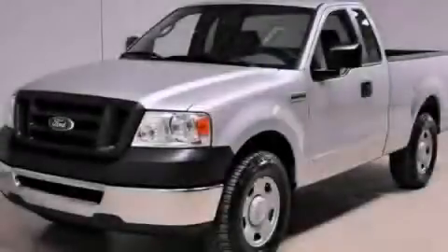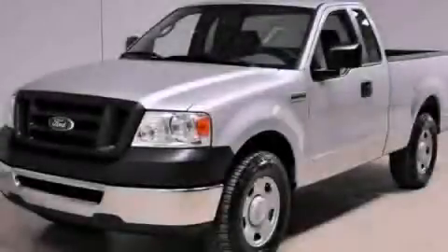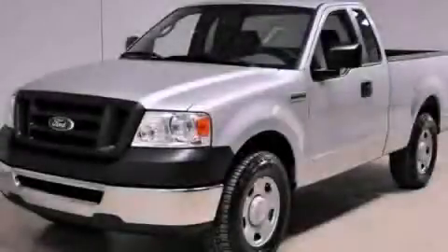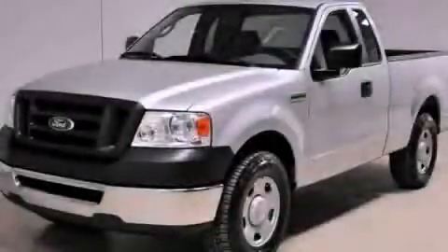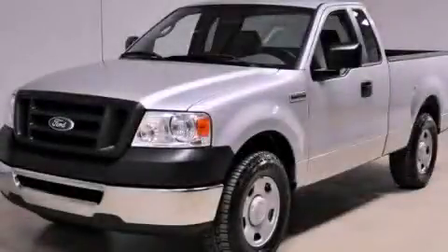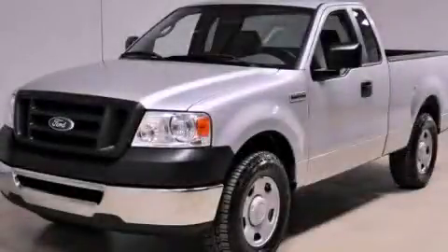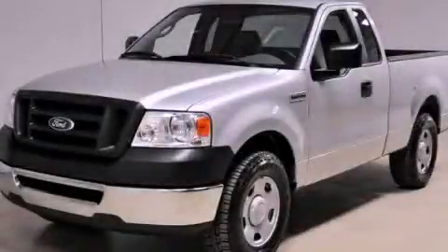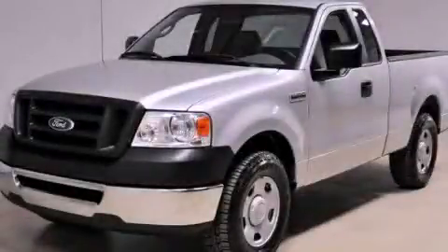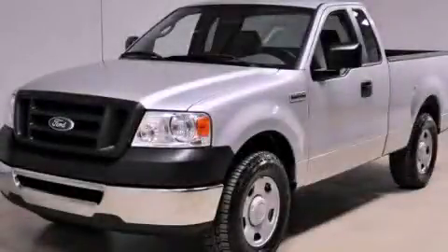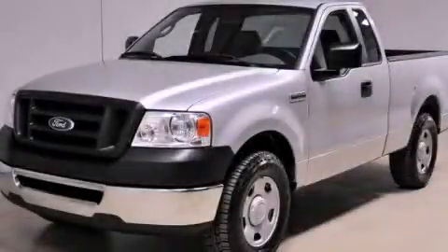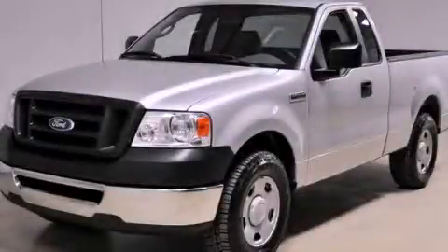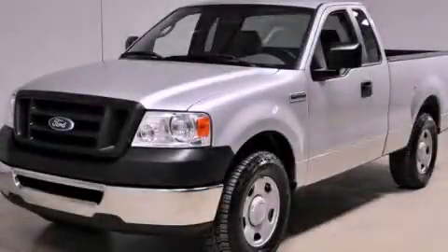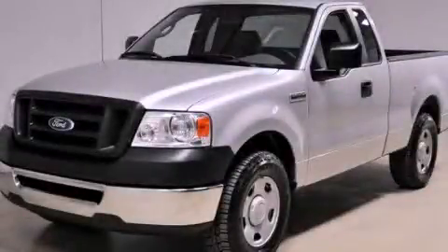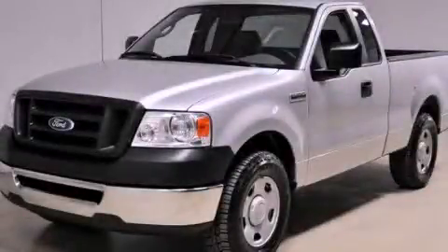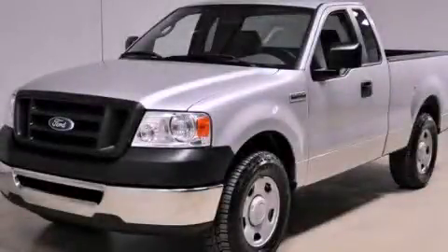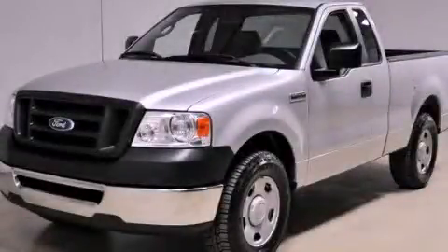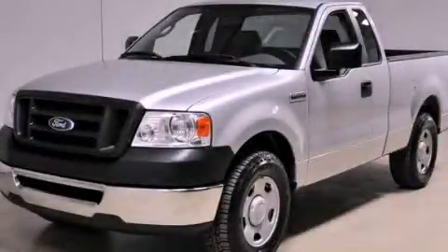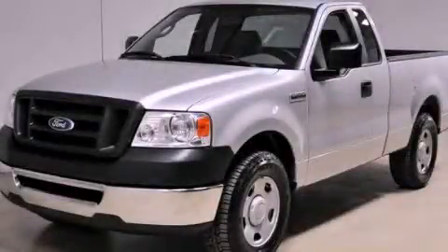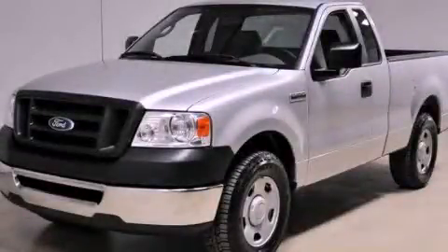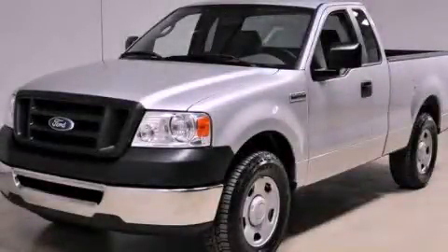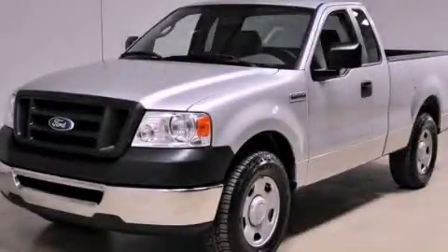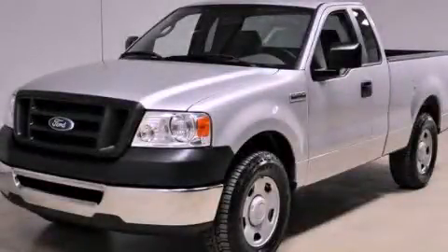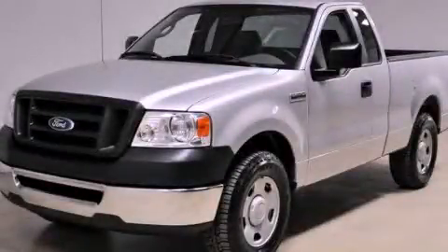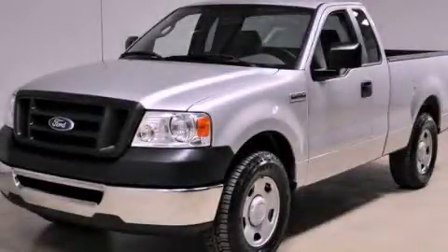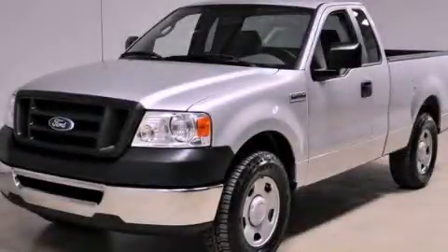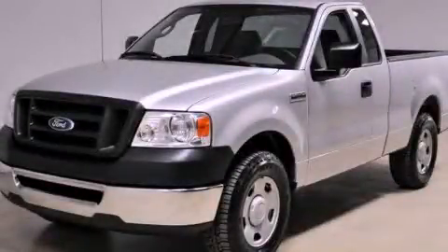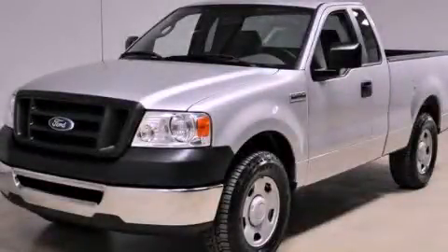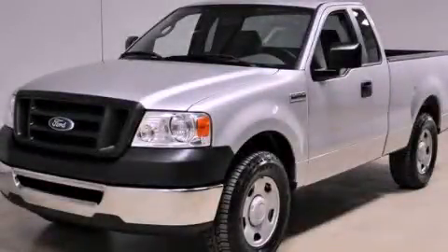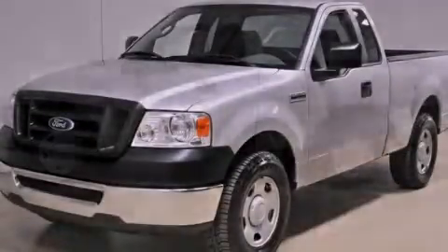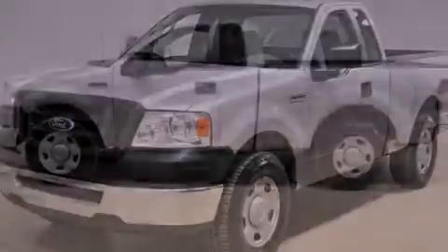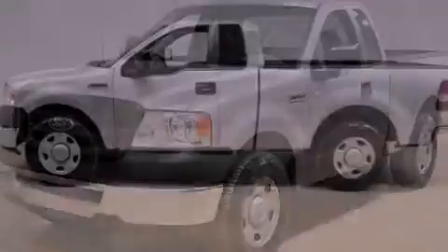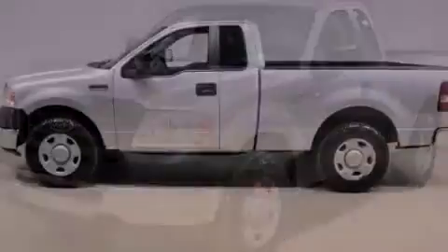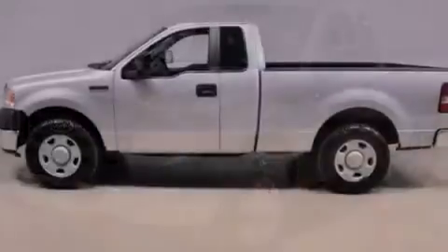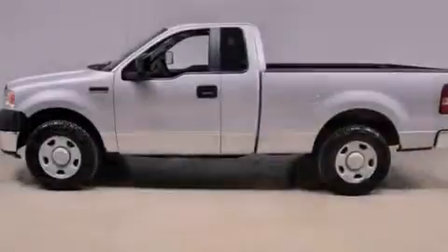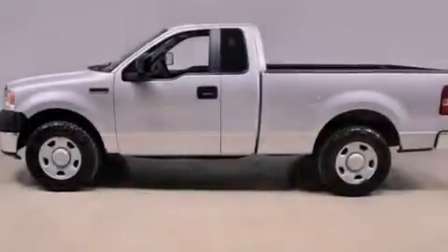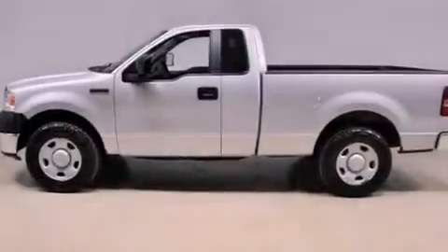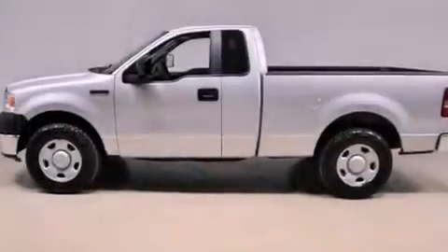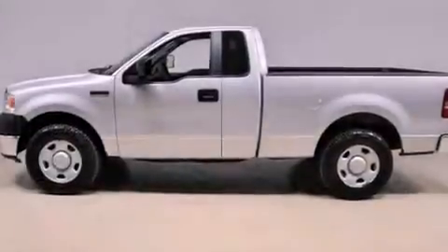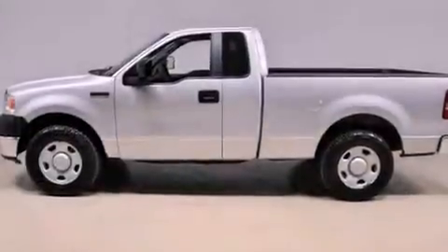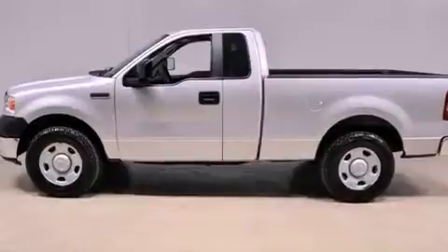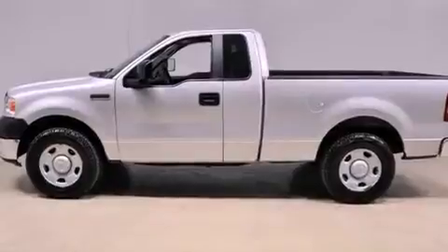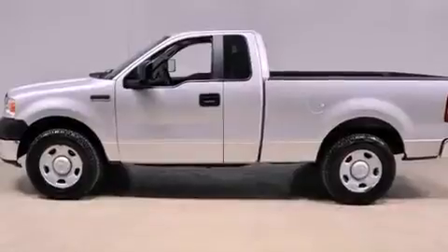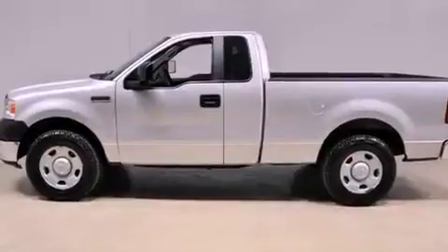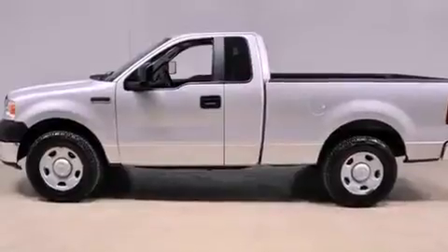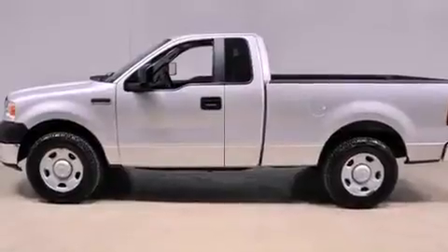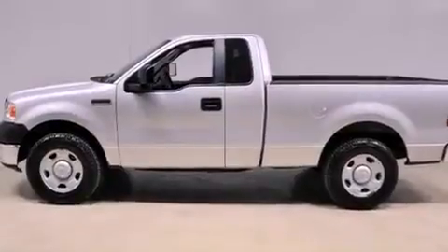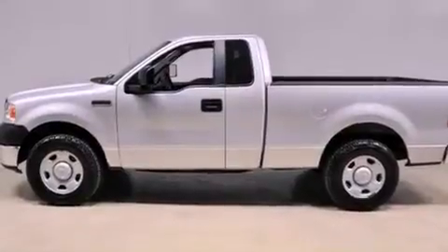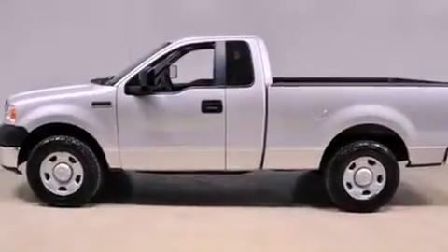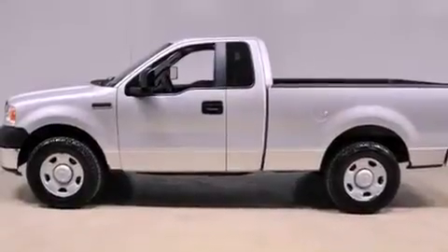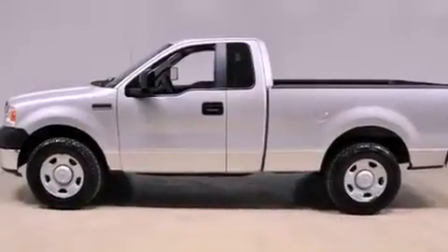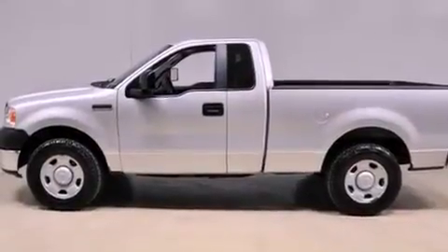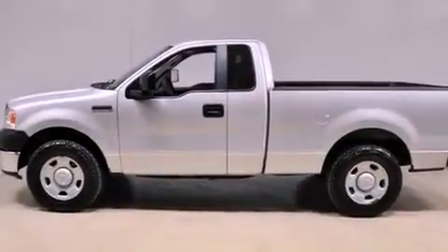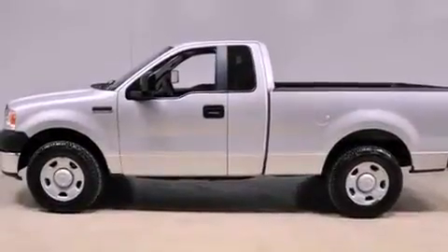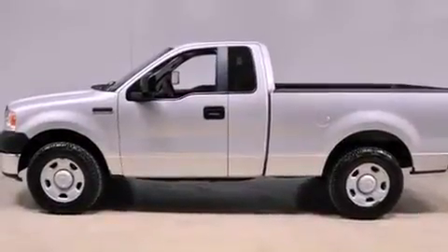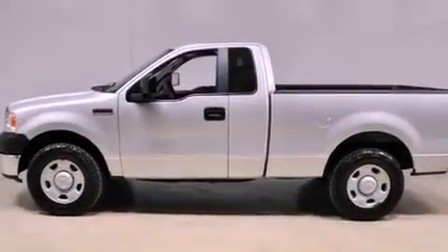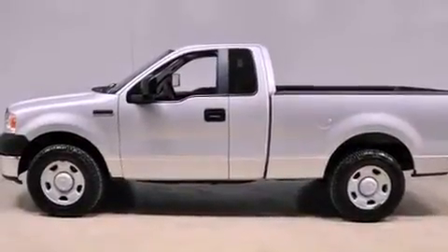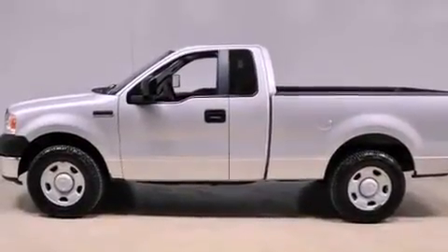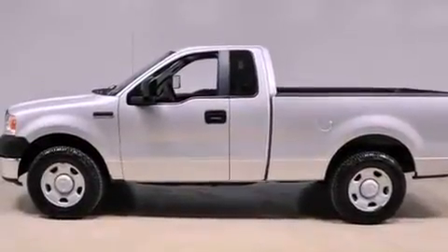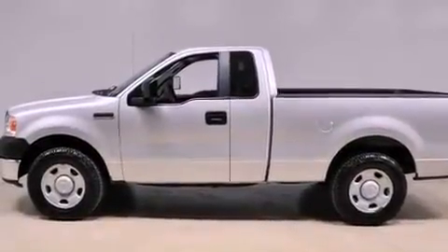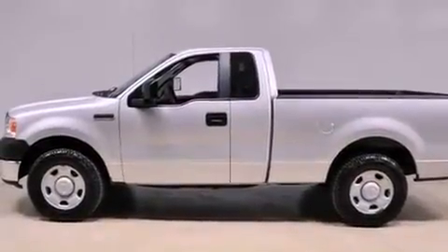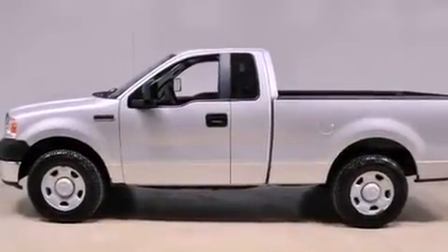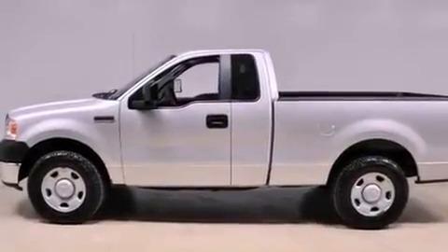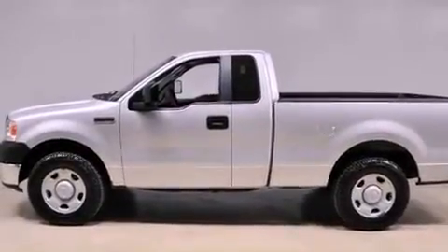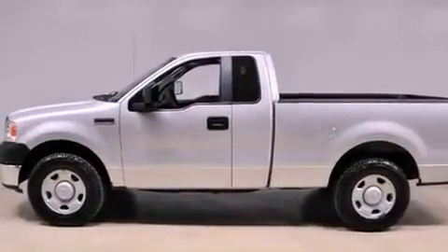This is a 2007 Ford F-150. Whether hauling, commuting, or towing, this truck is the right one for you.